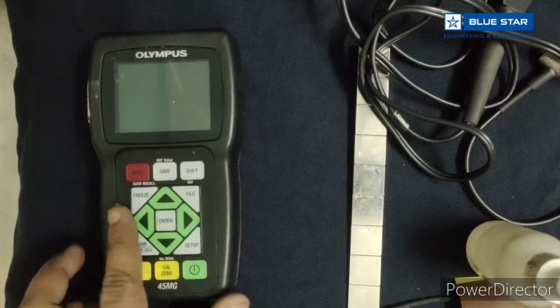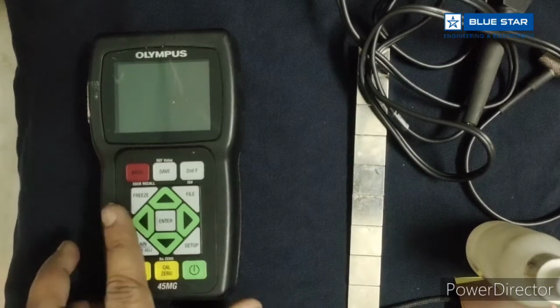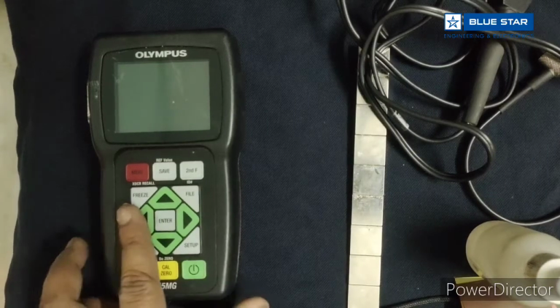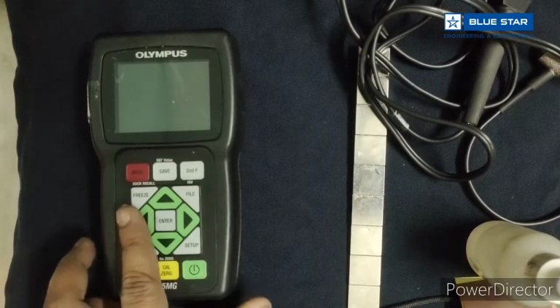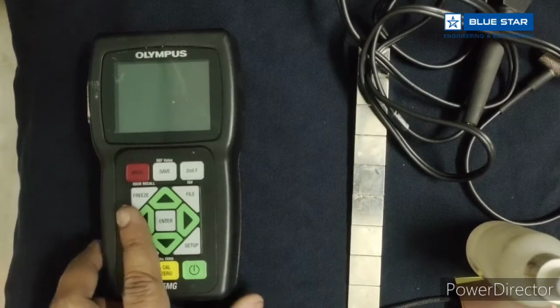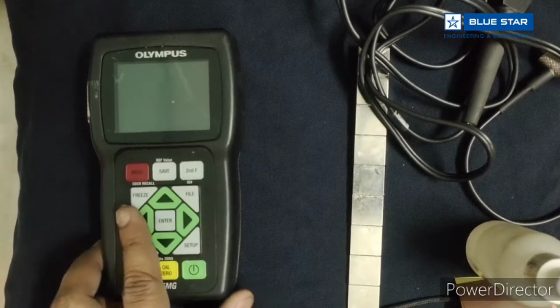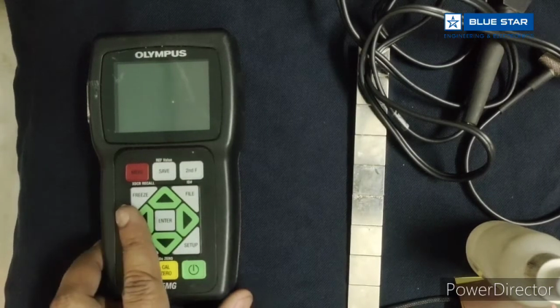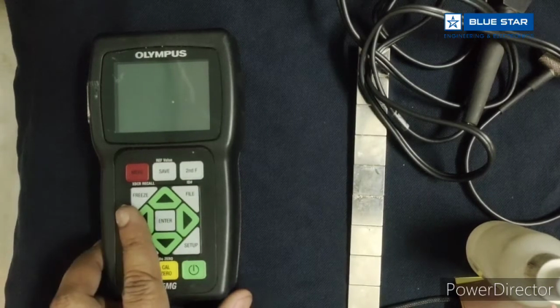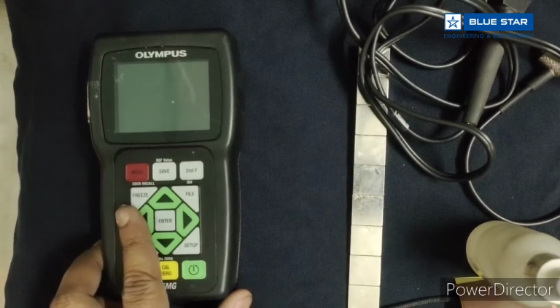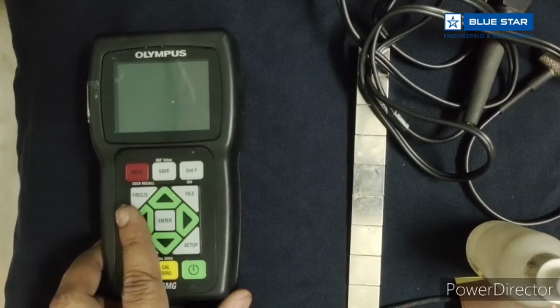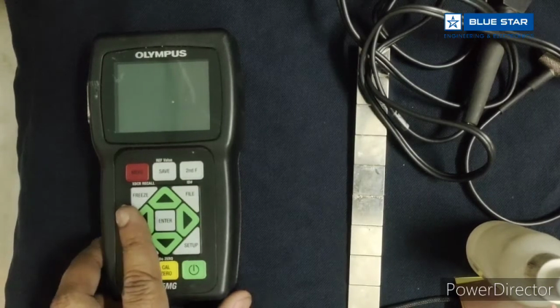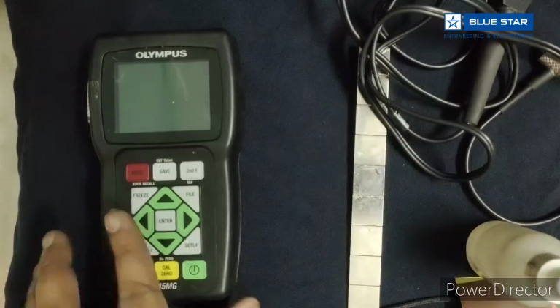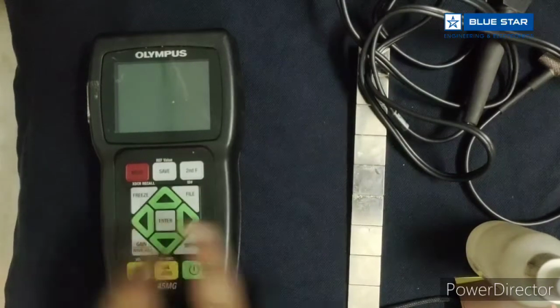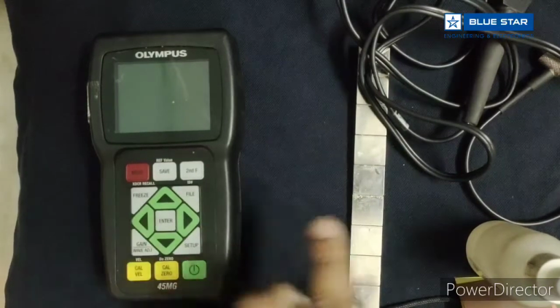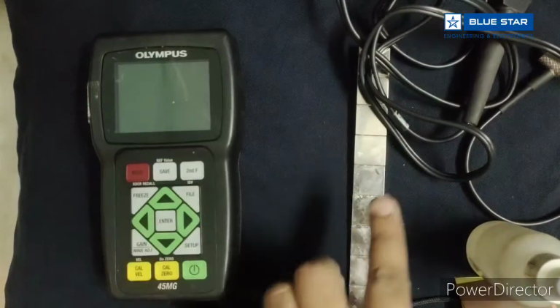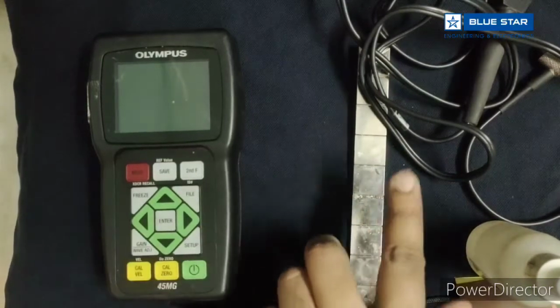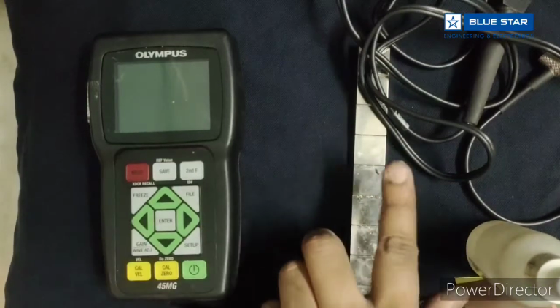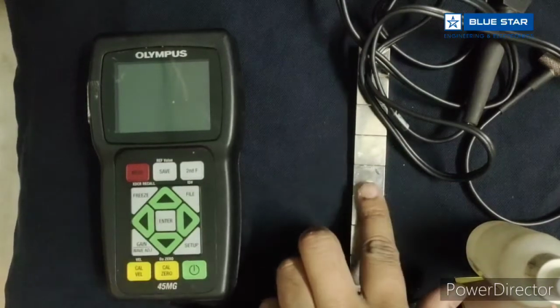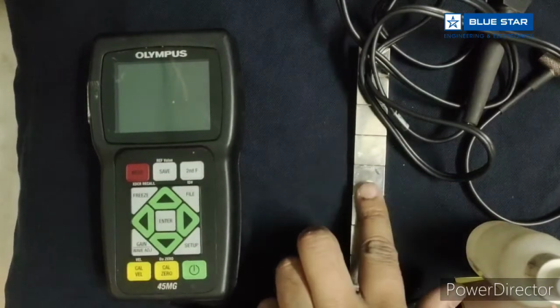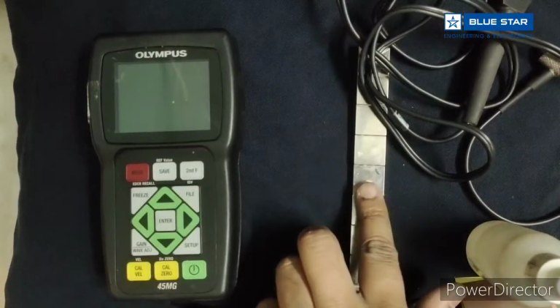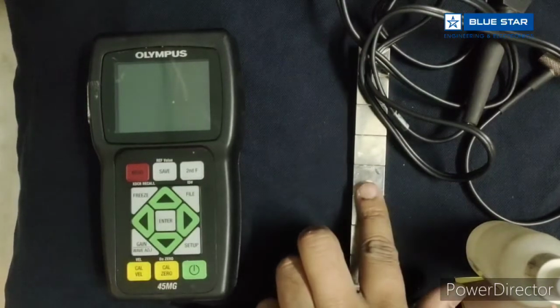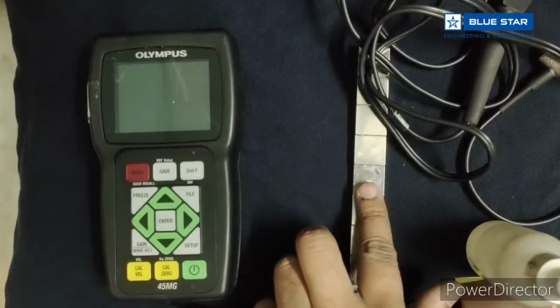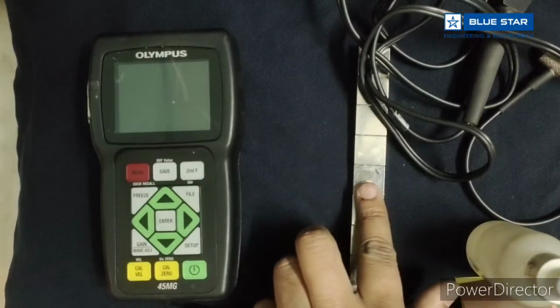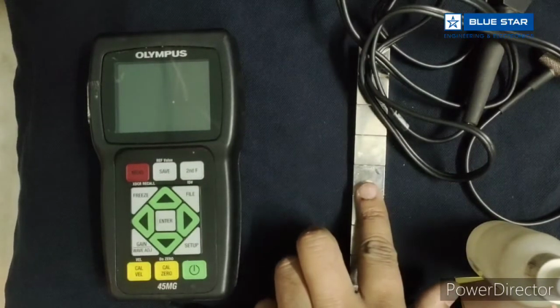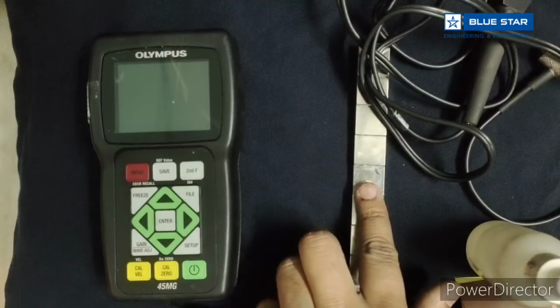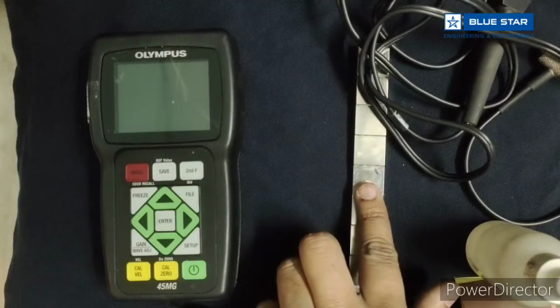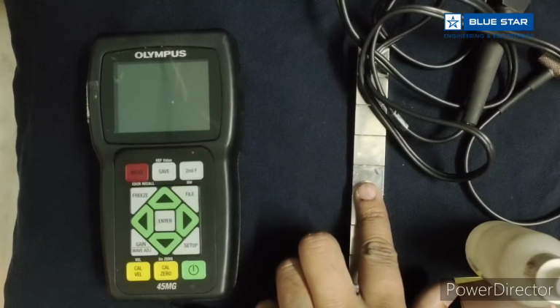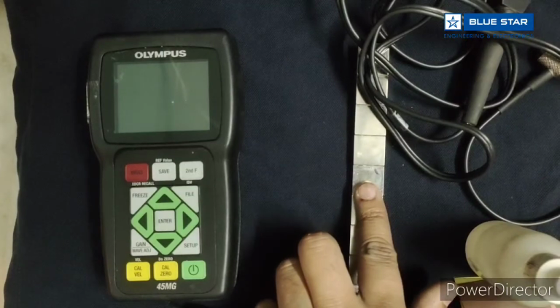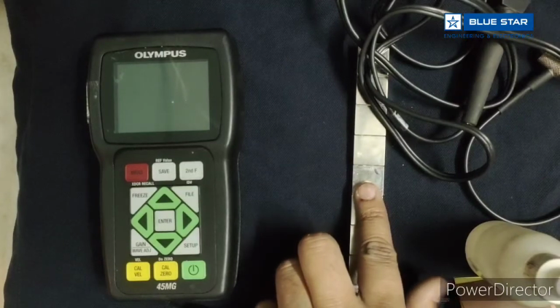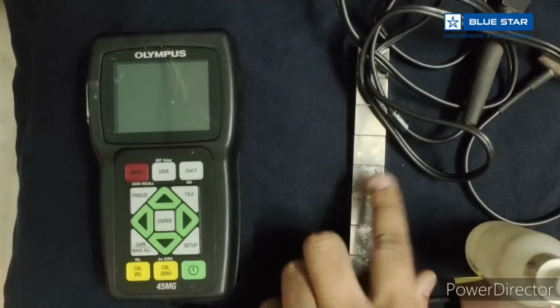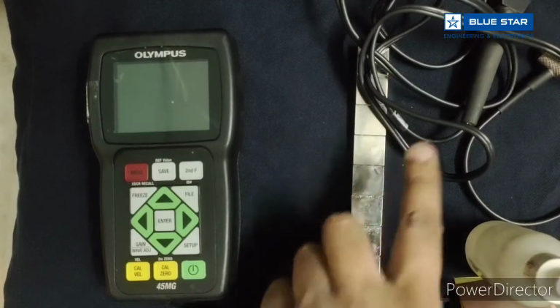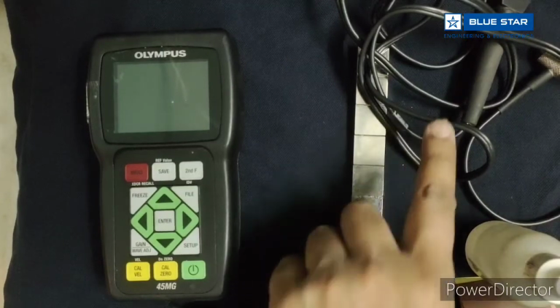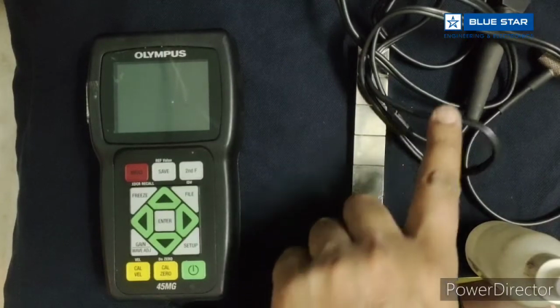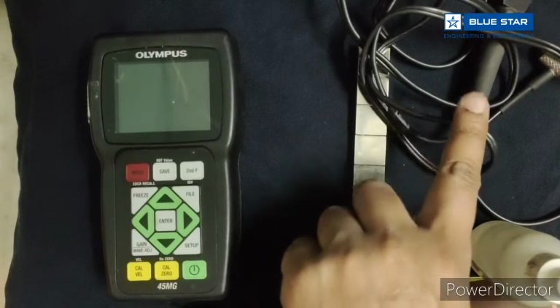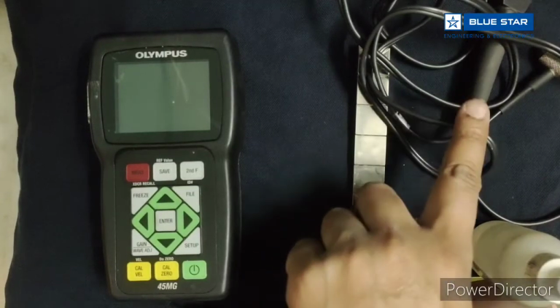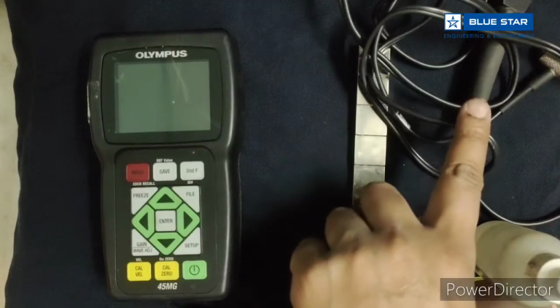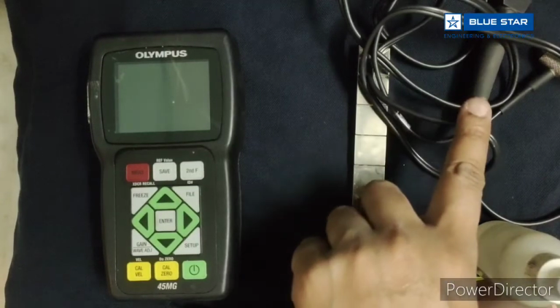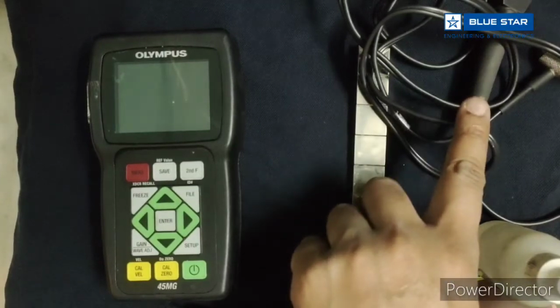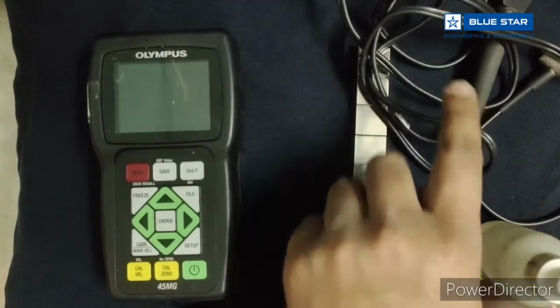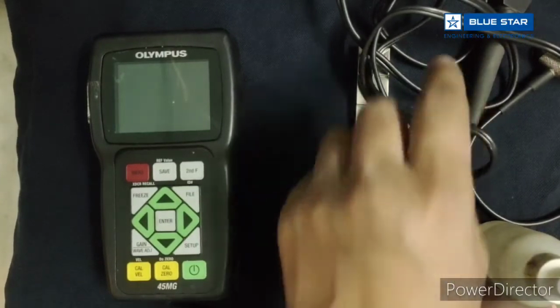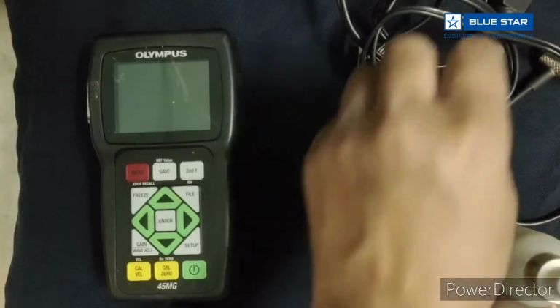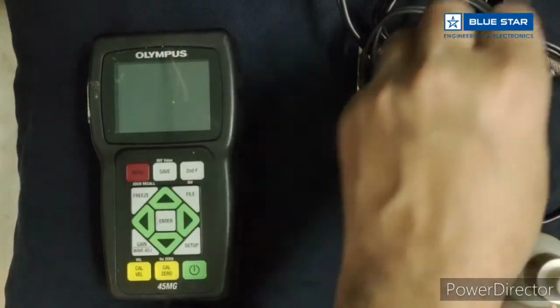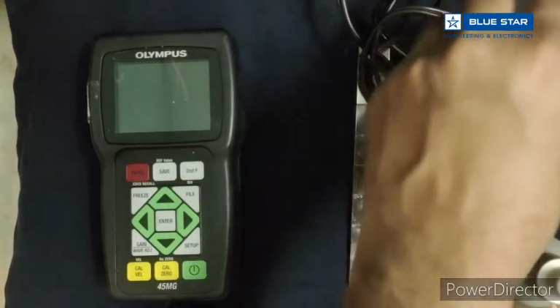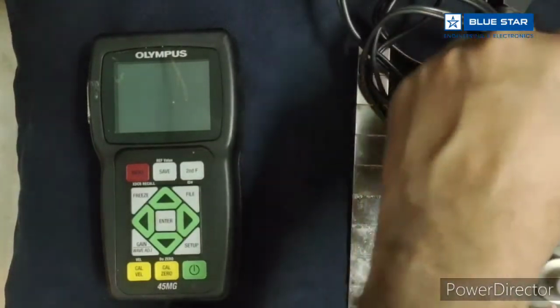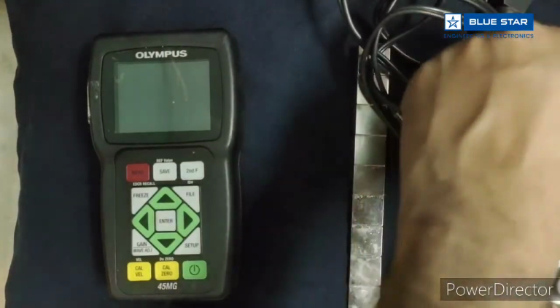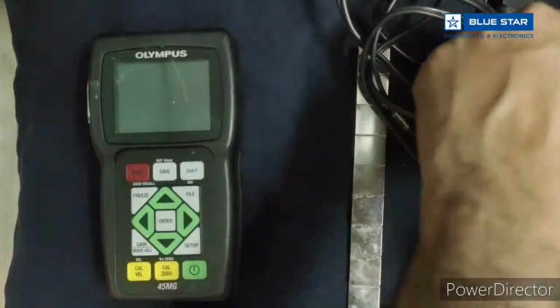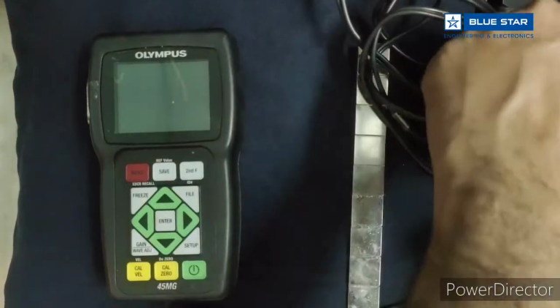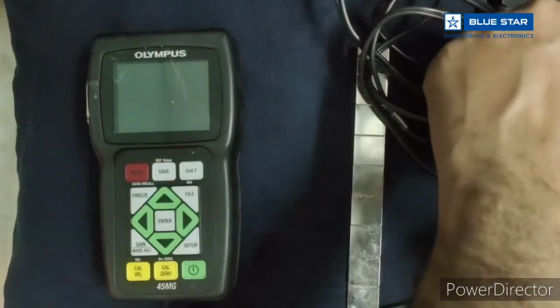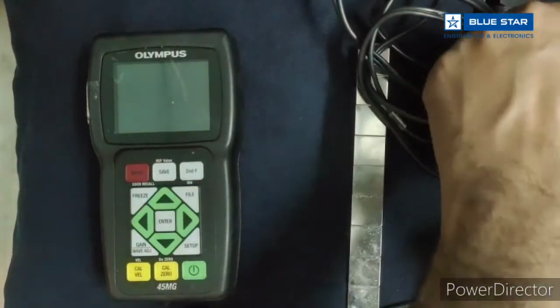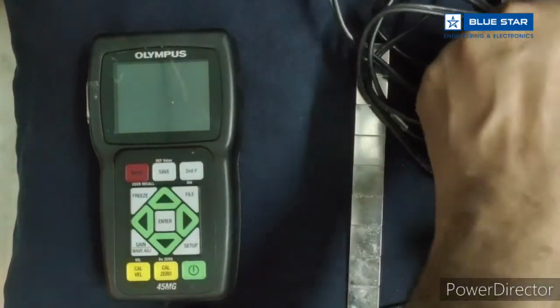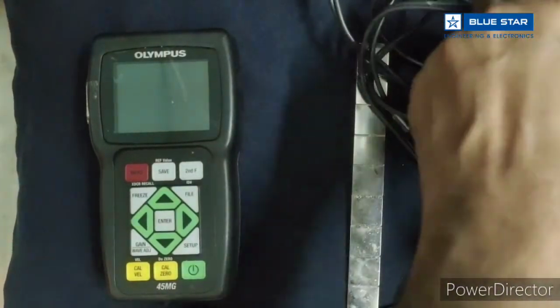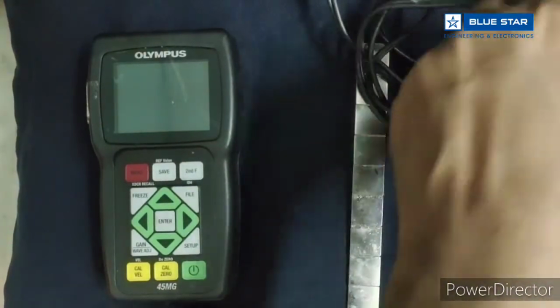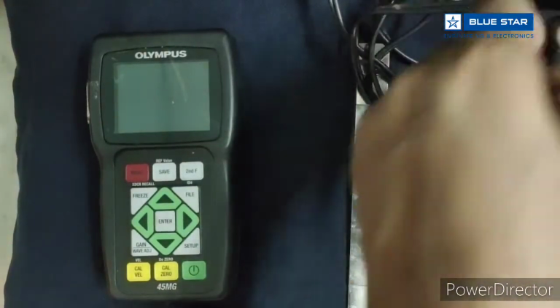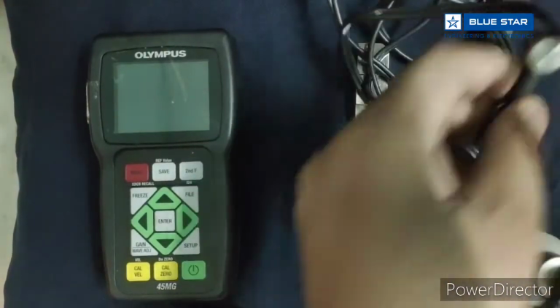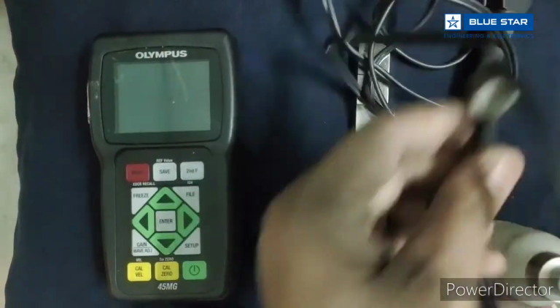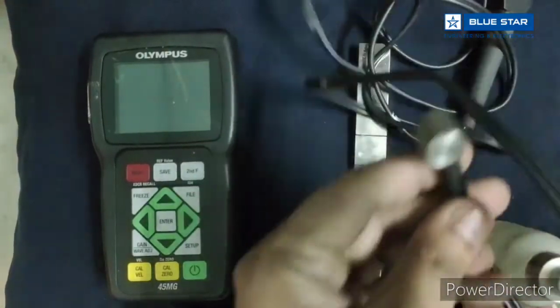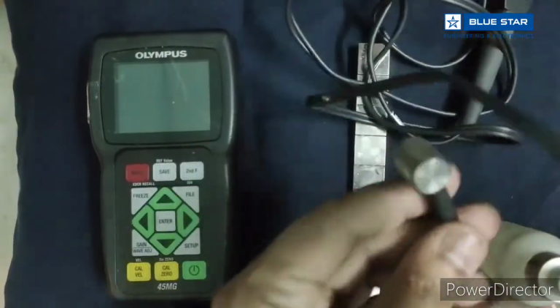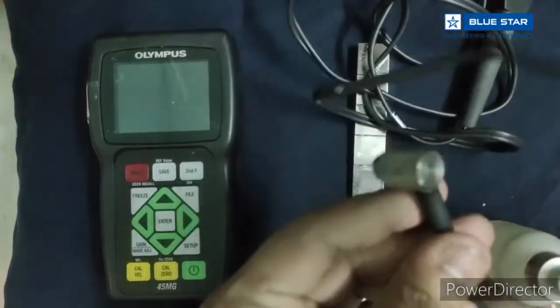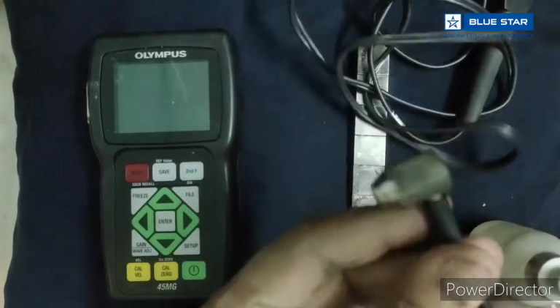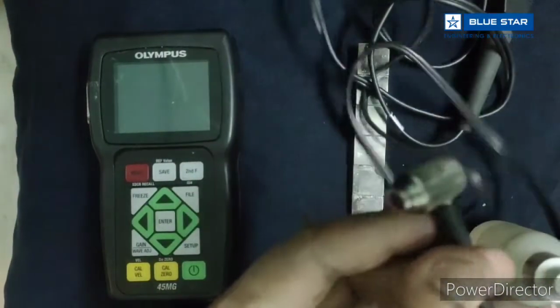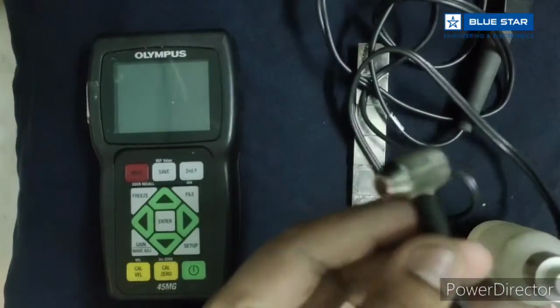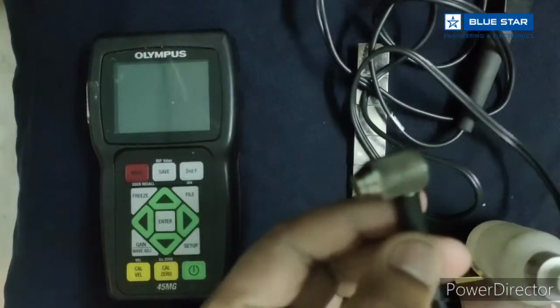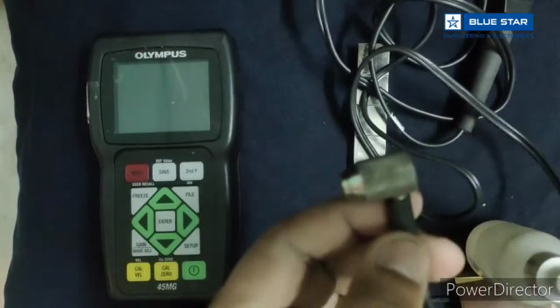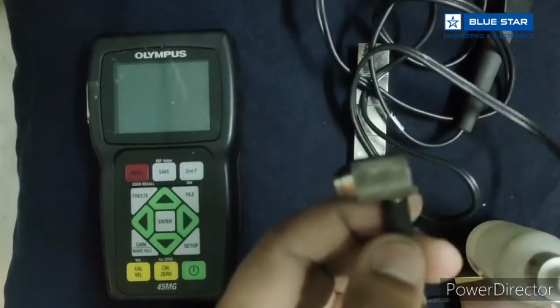Thickness gauge, 45 mg step block, Thruquat probe D7908.